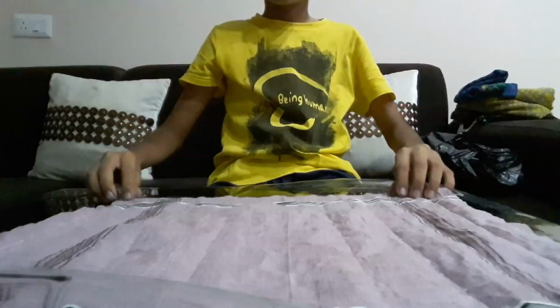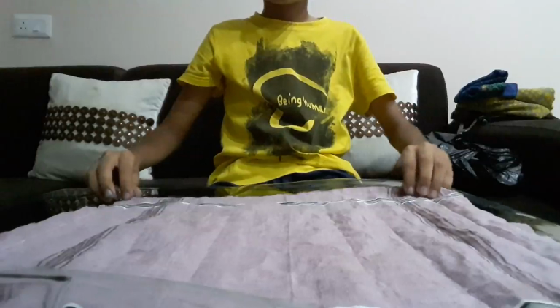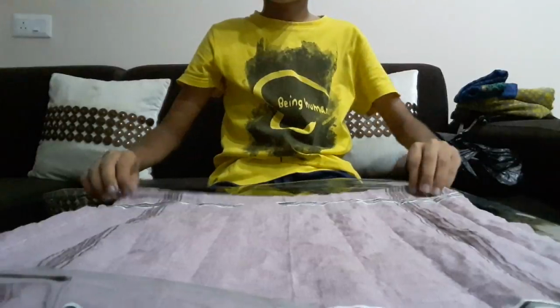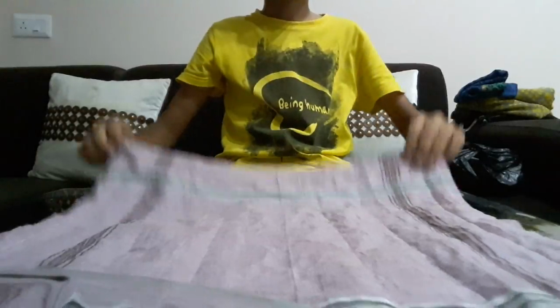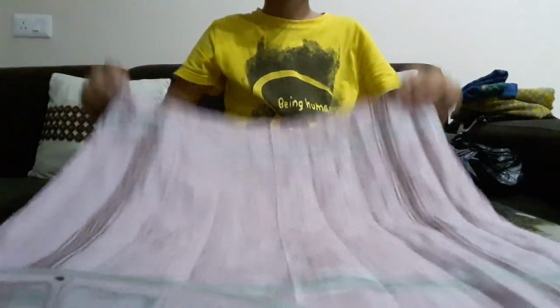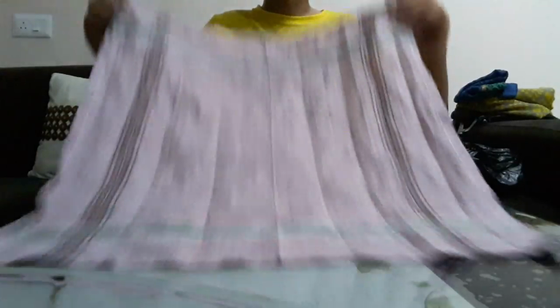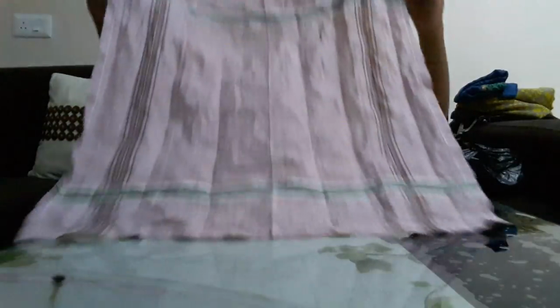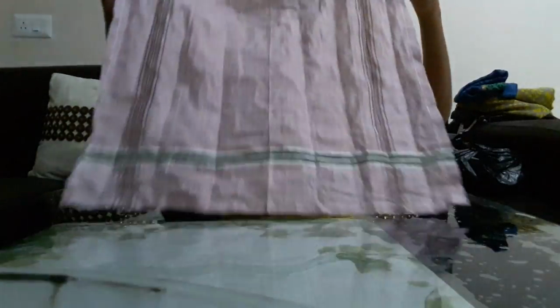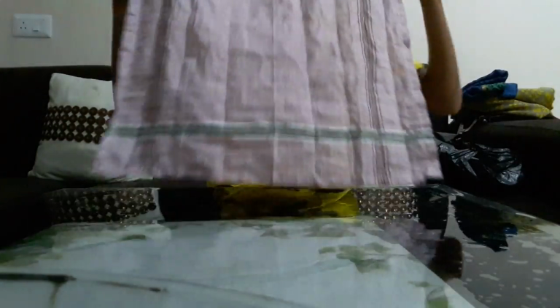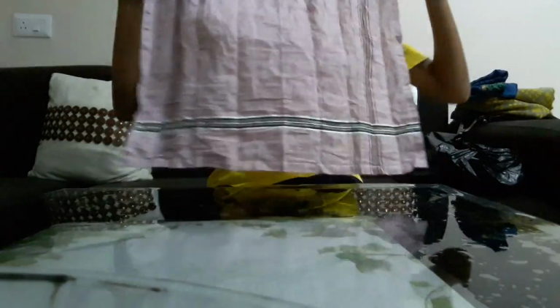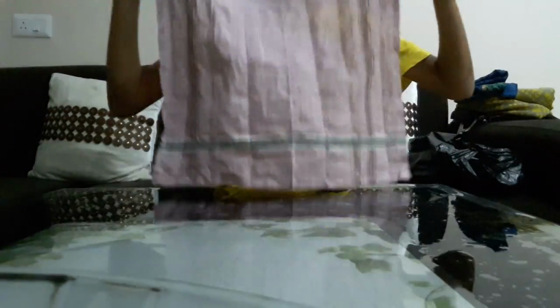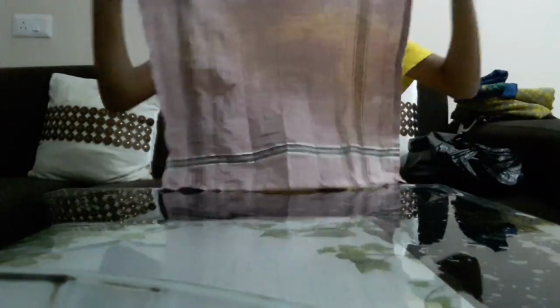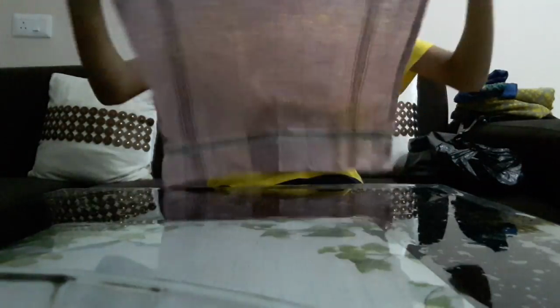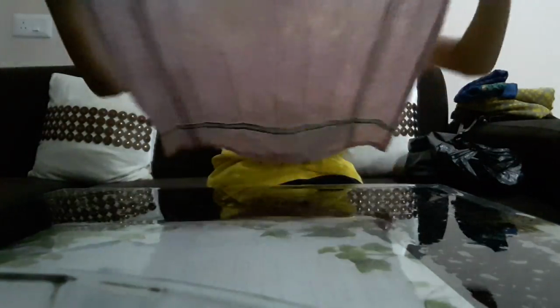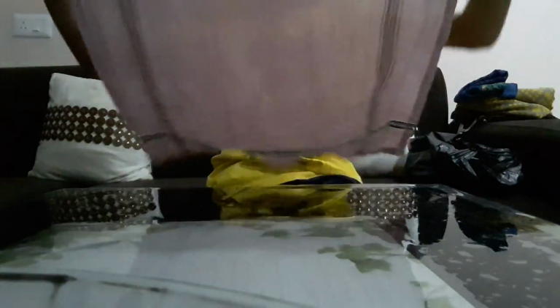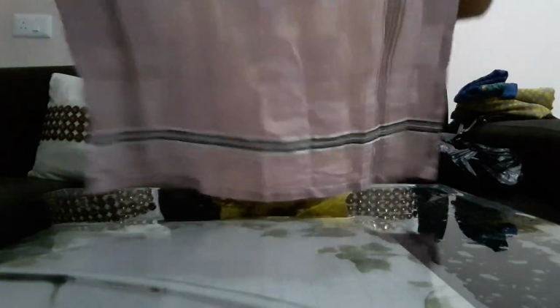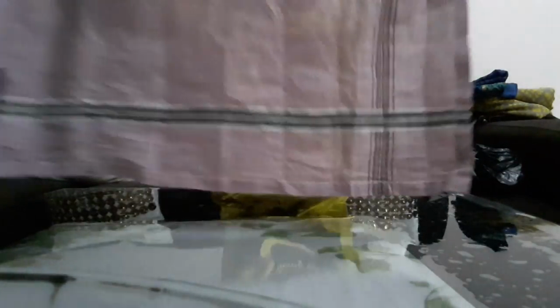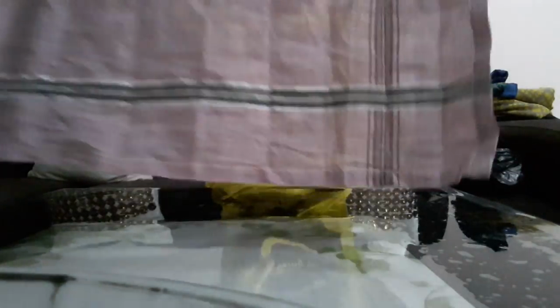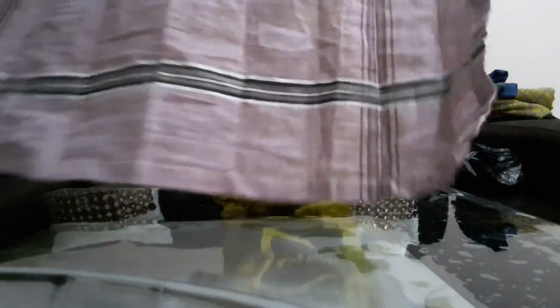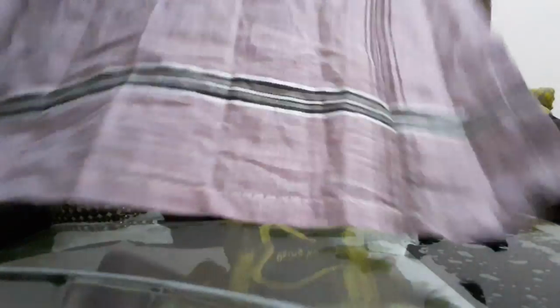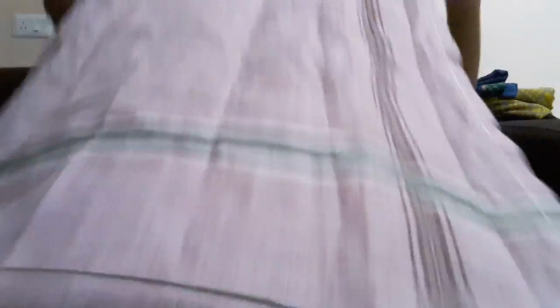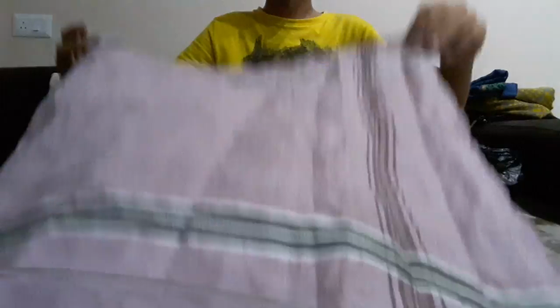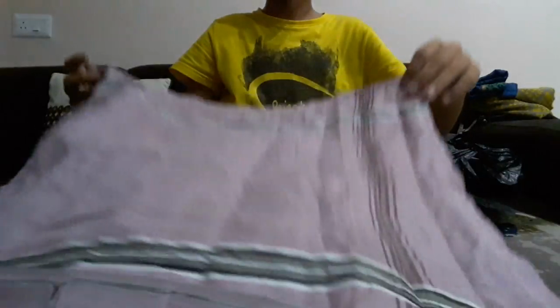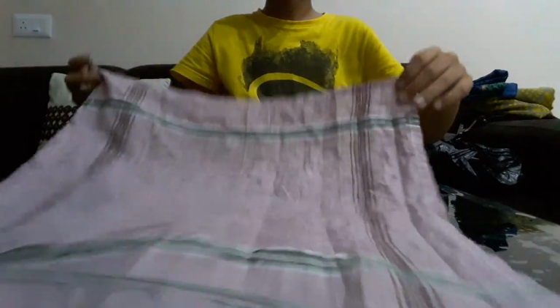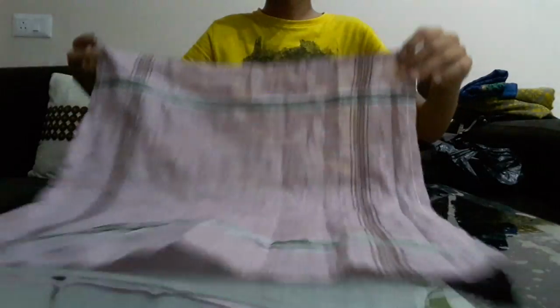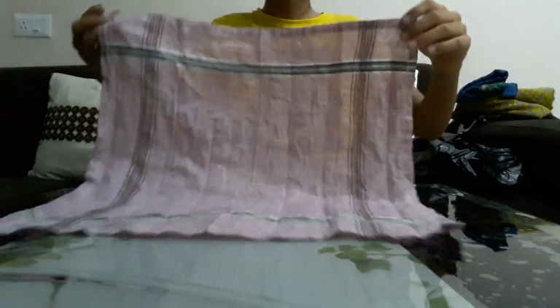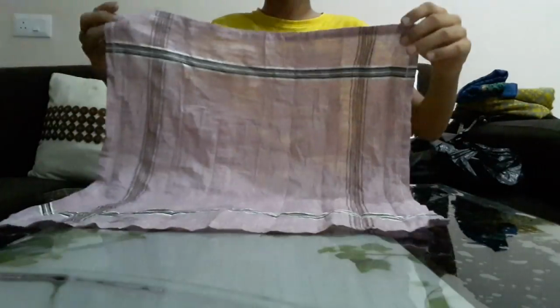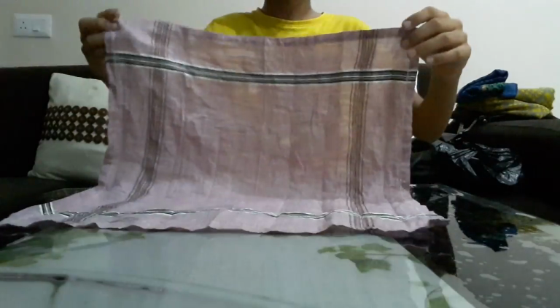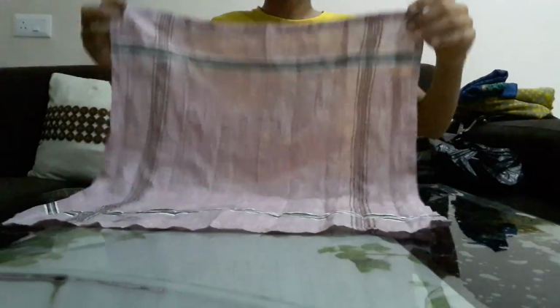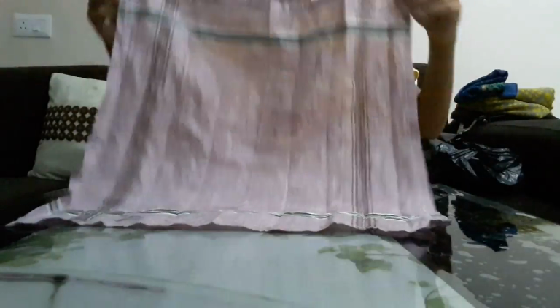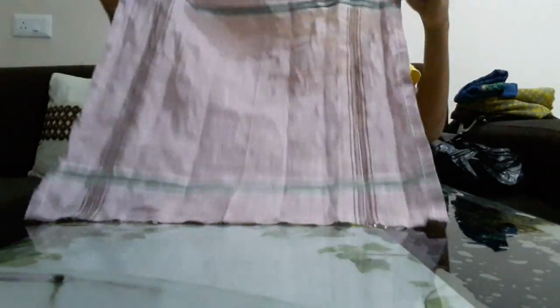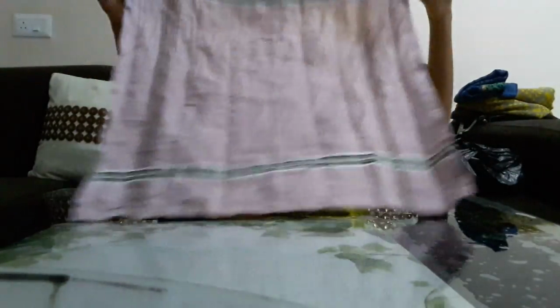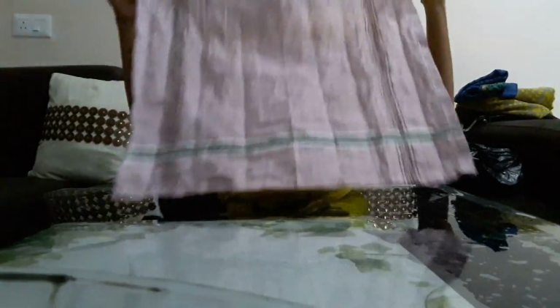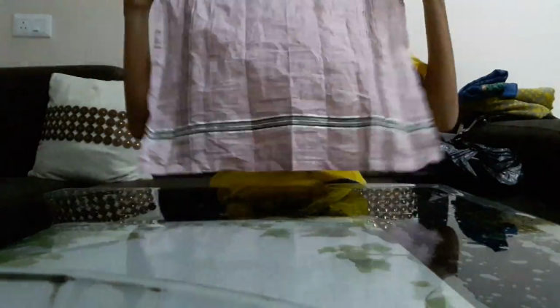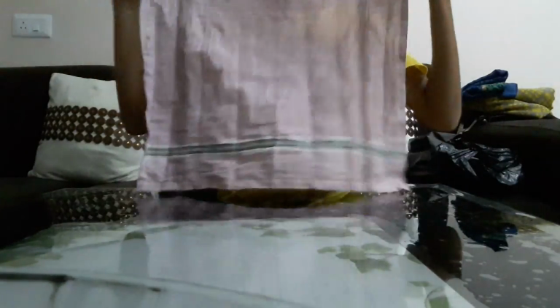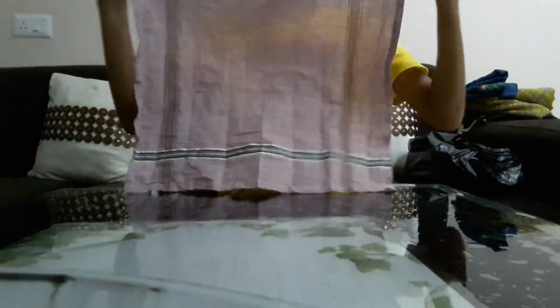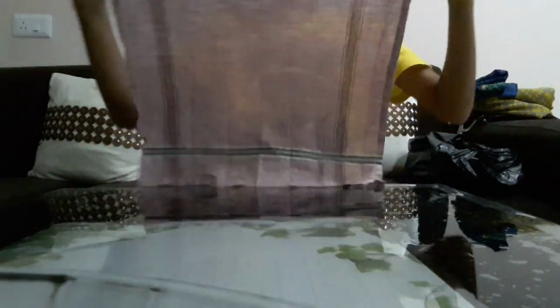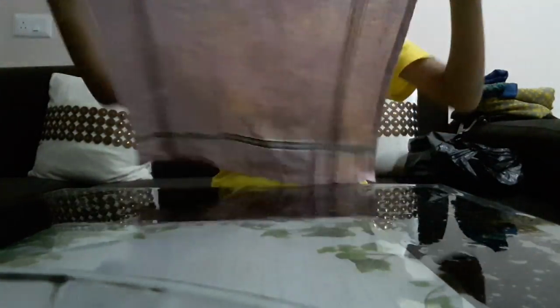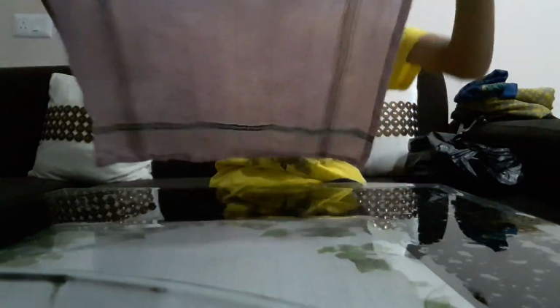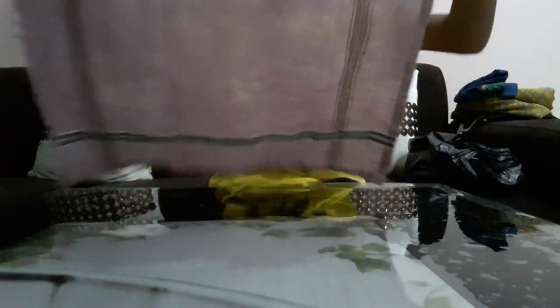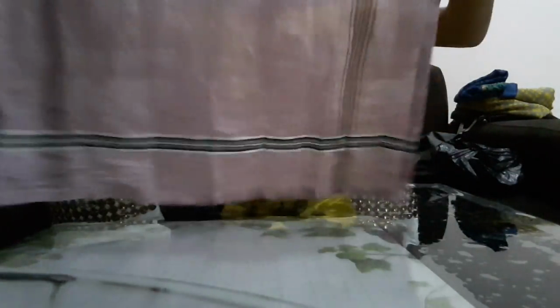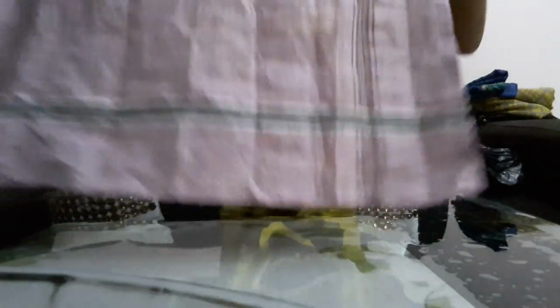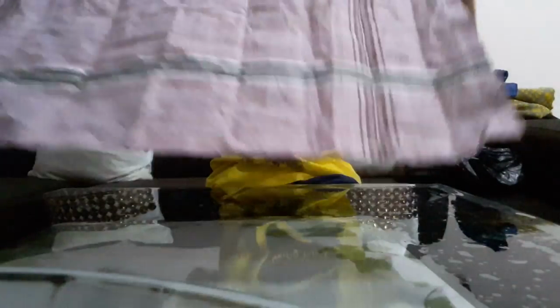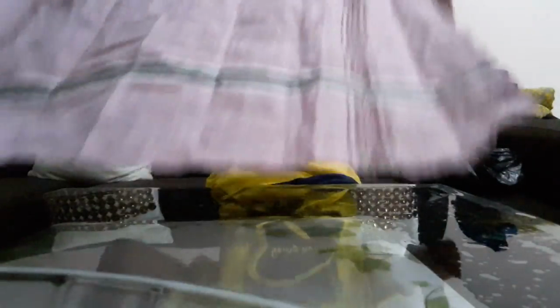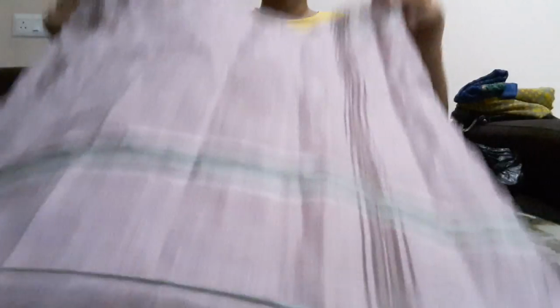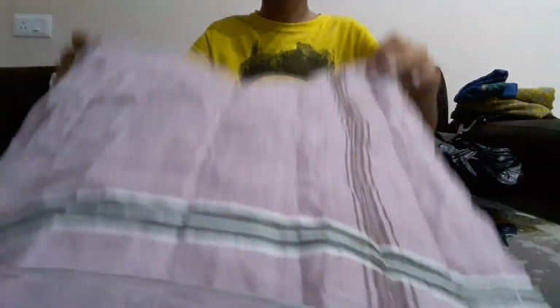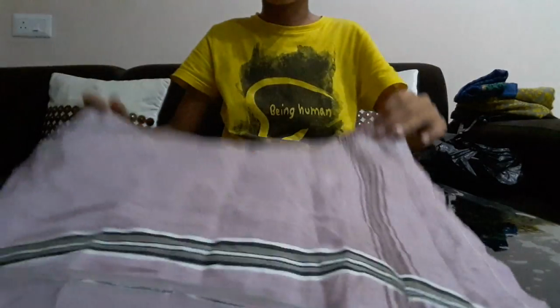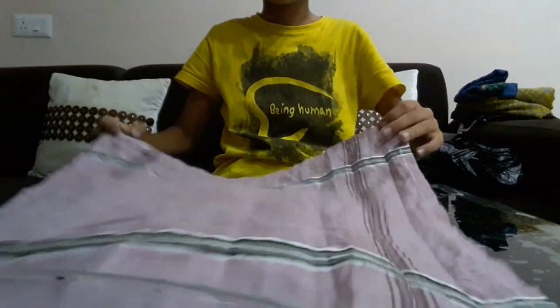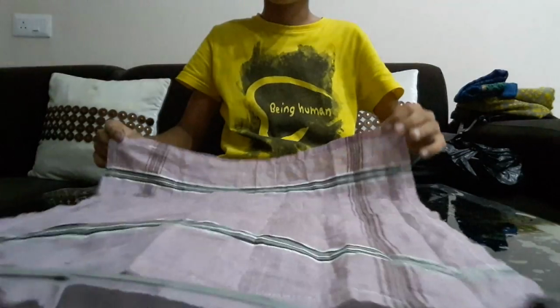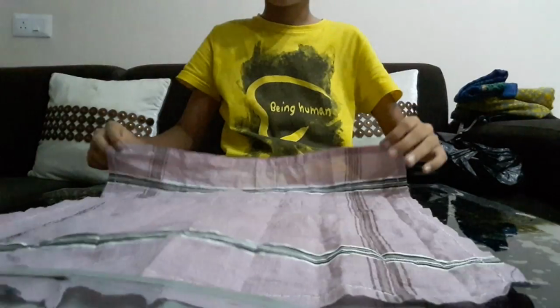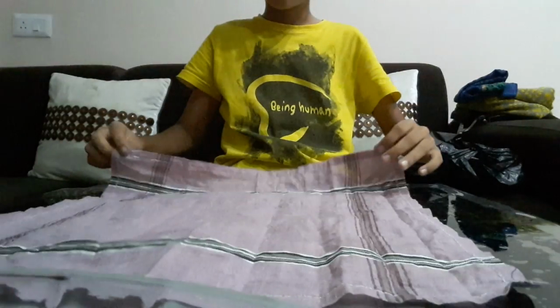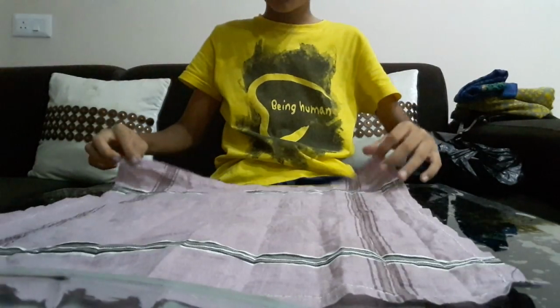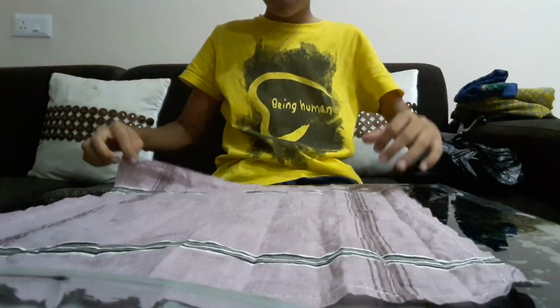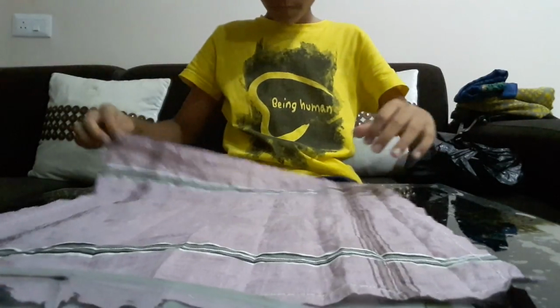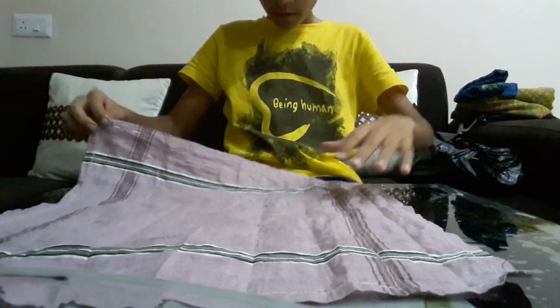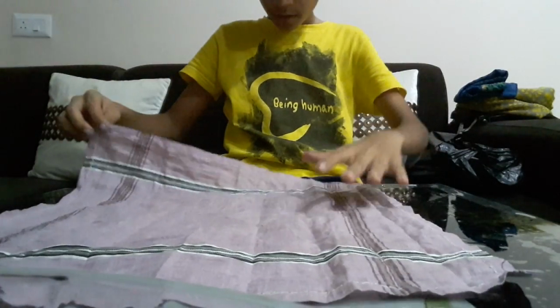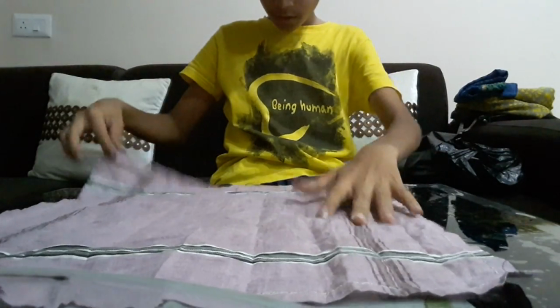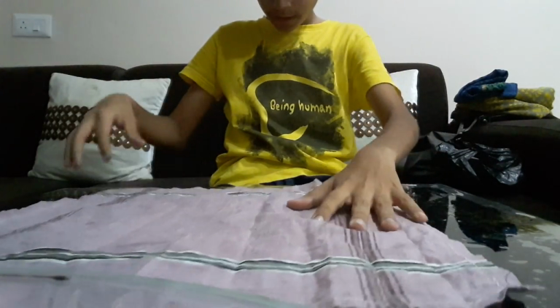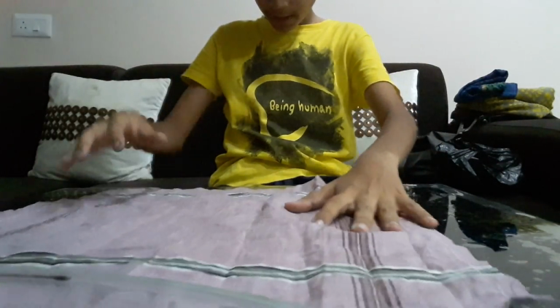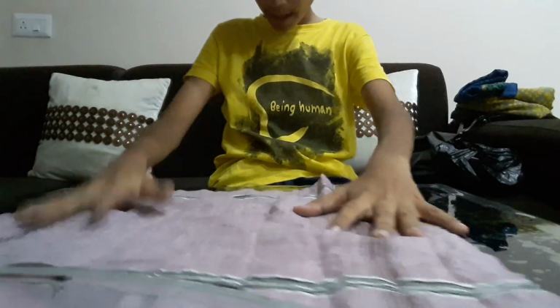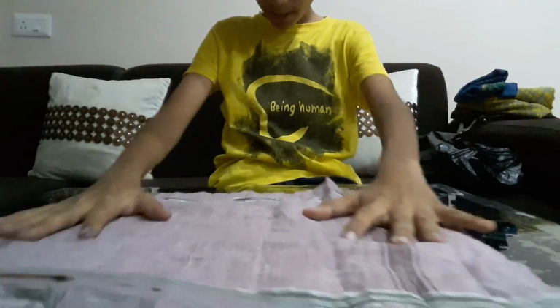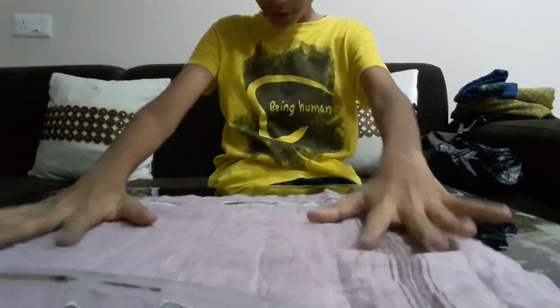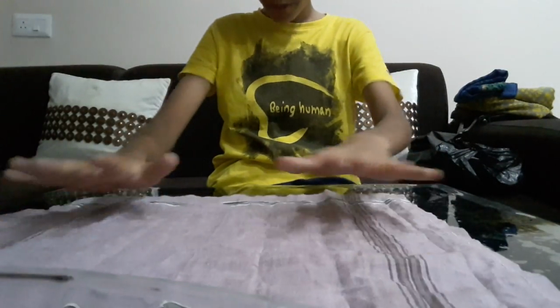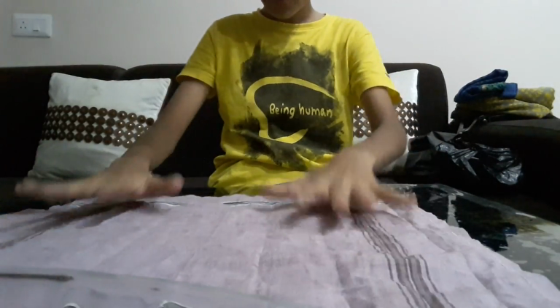Hi friends, my name is Utsak Jin and today I am going to teach you how to make a handkerchief ball. You don't need a handkerchief.